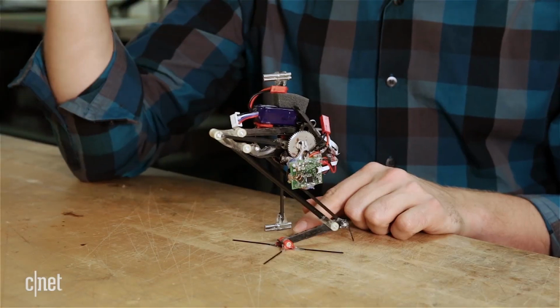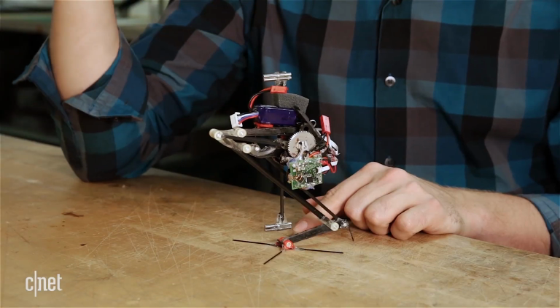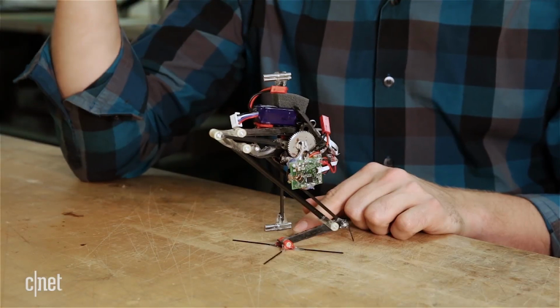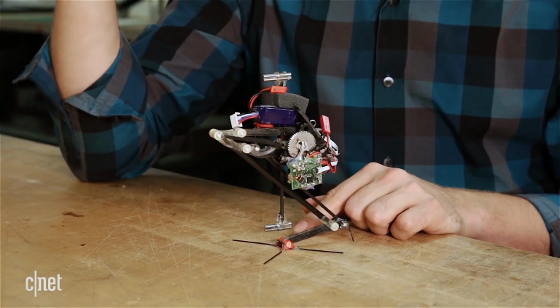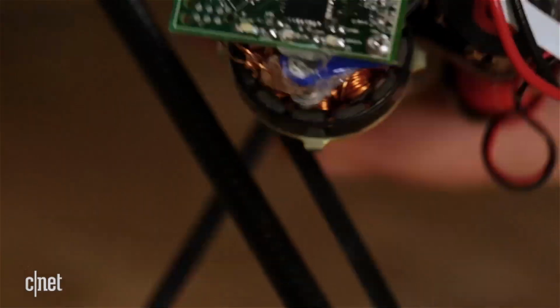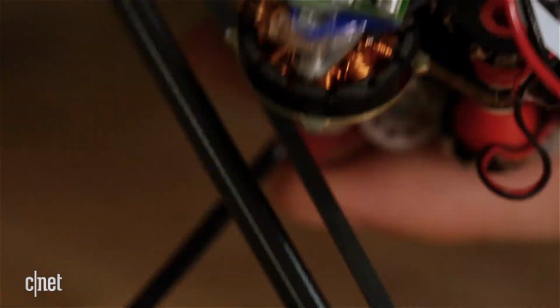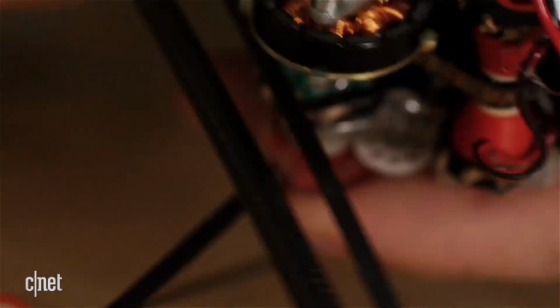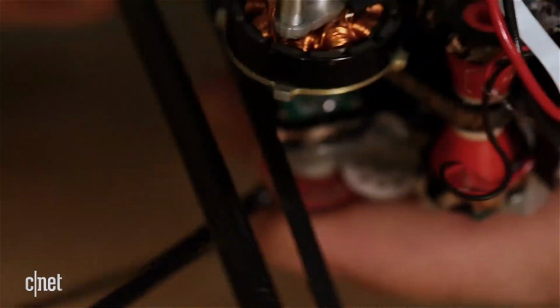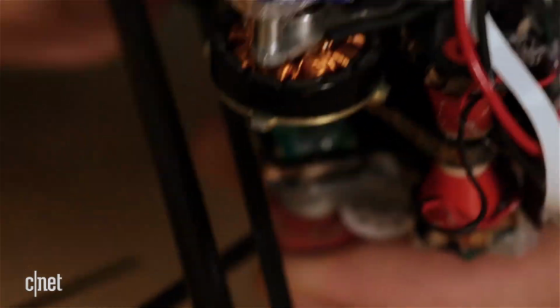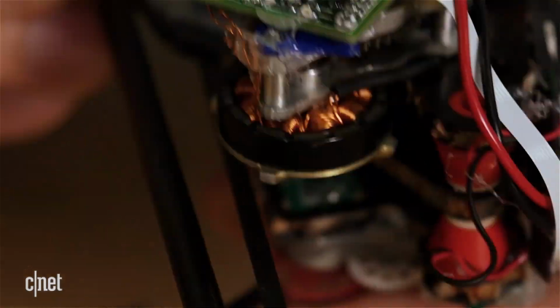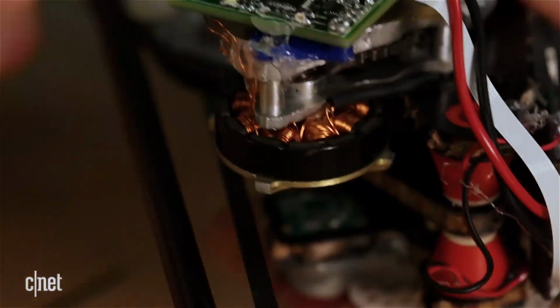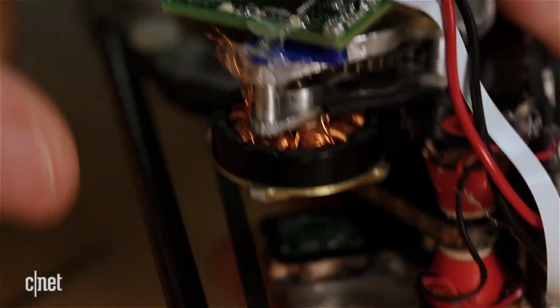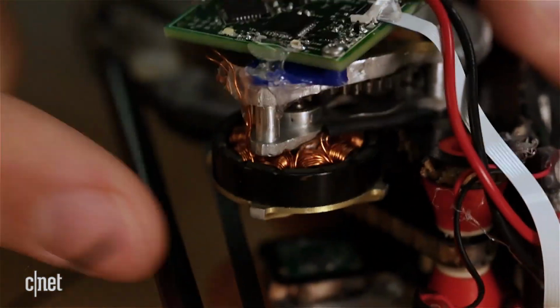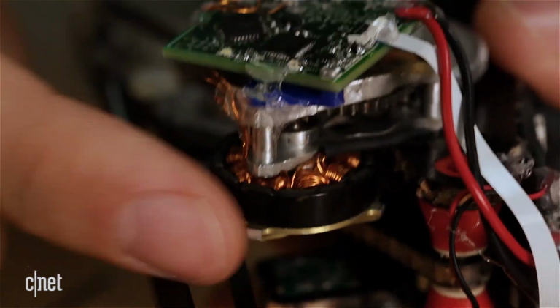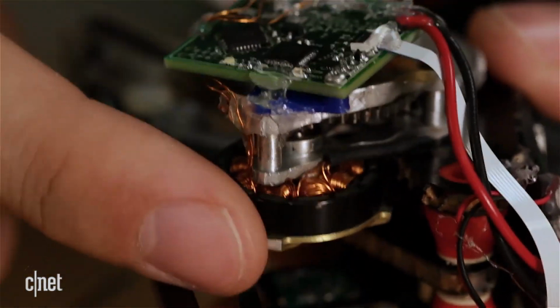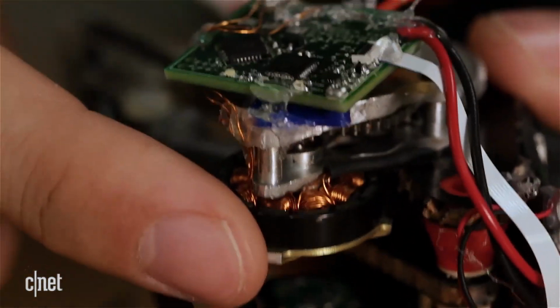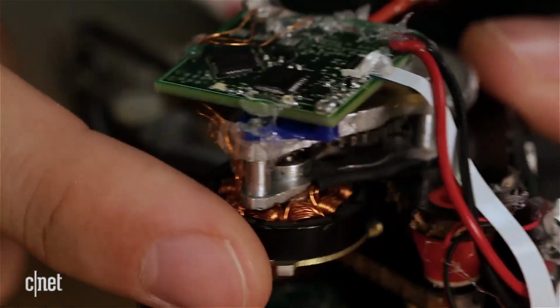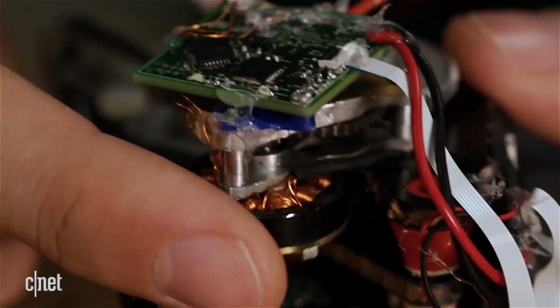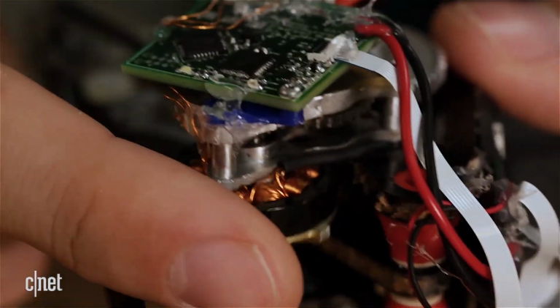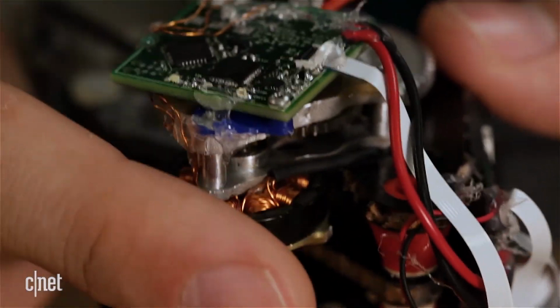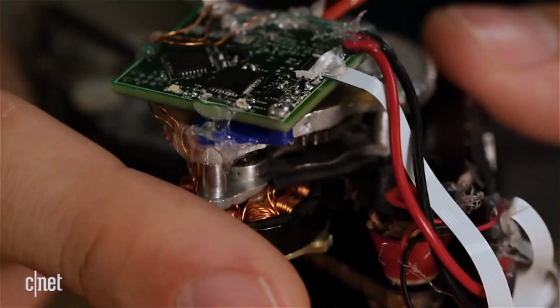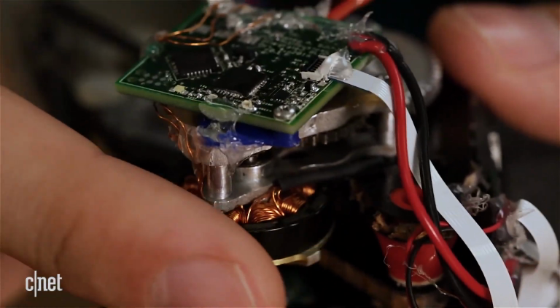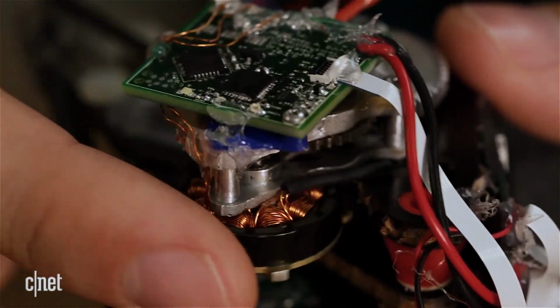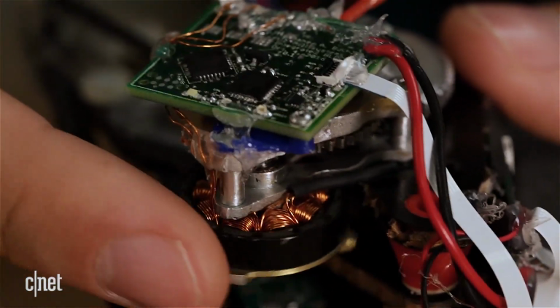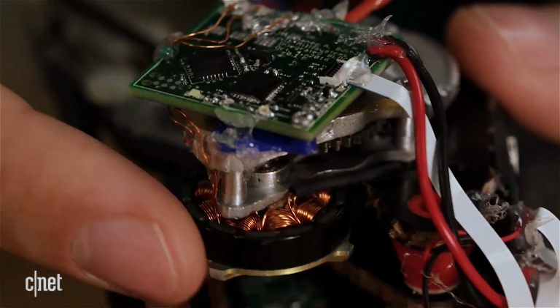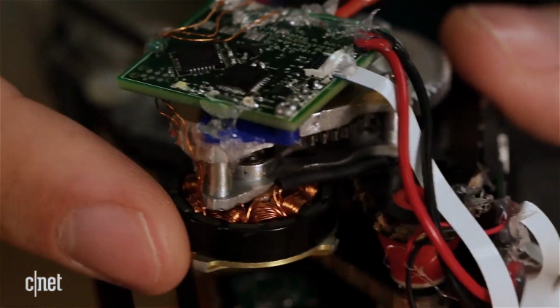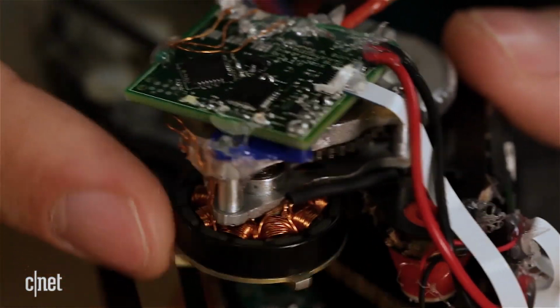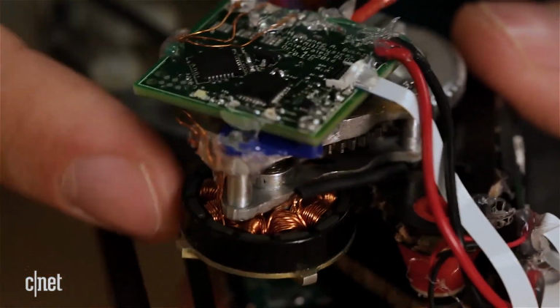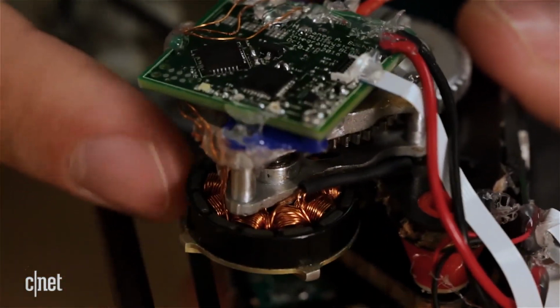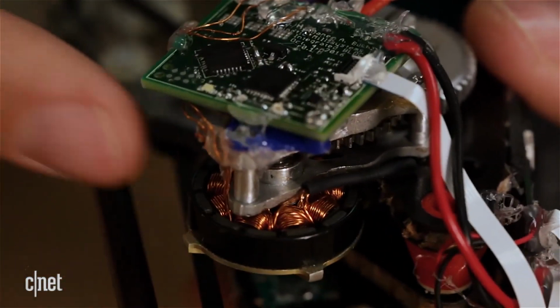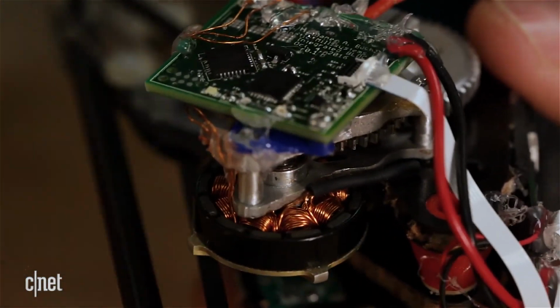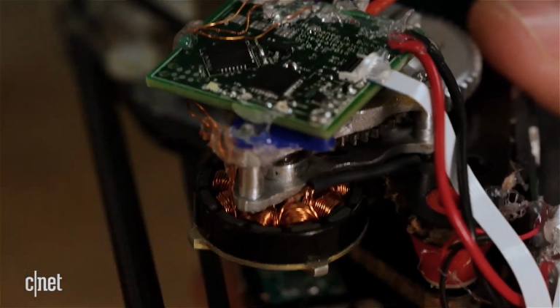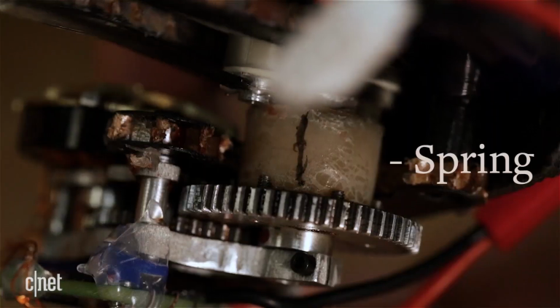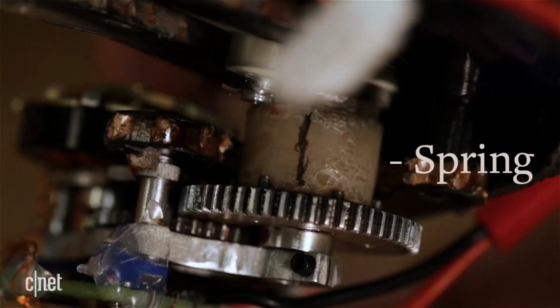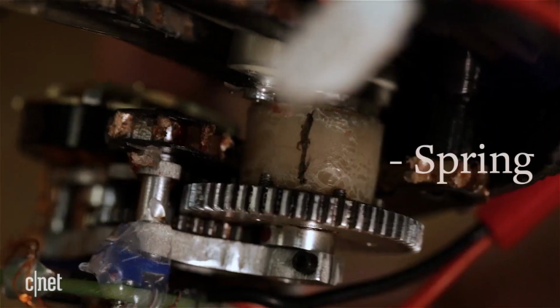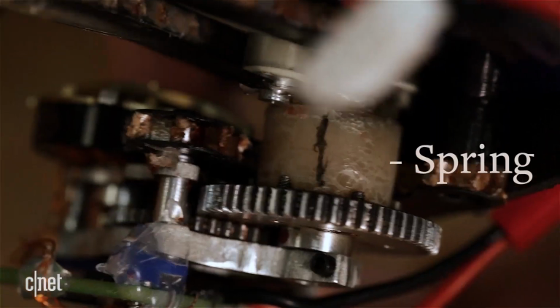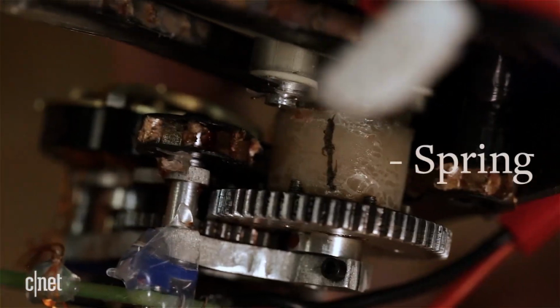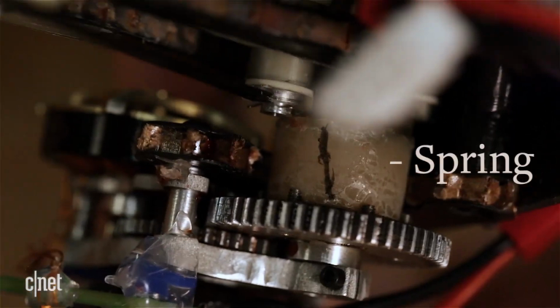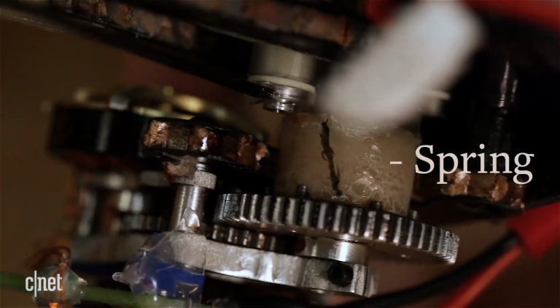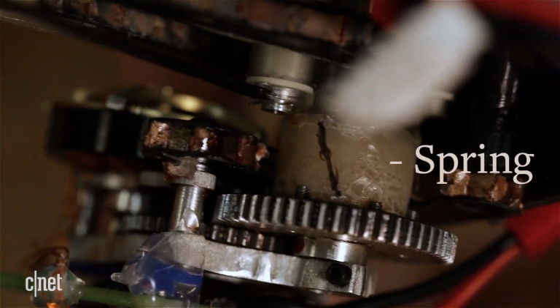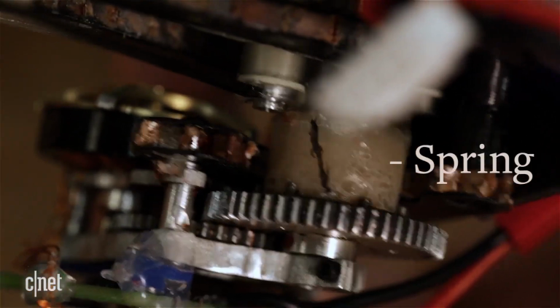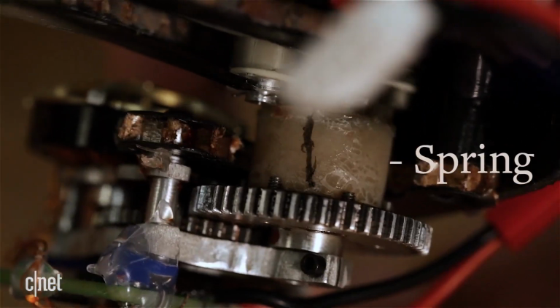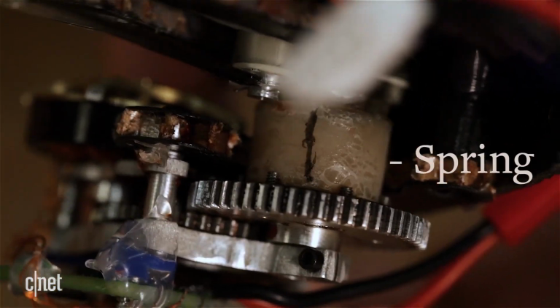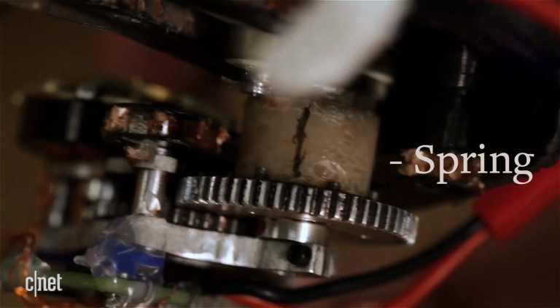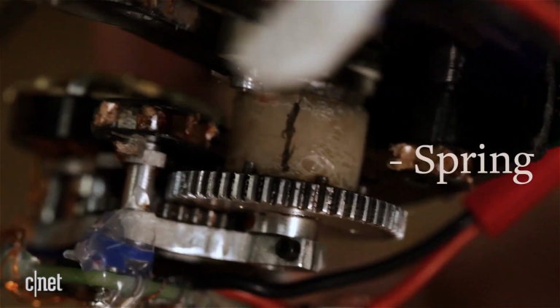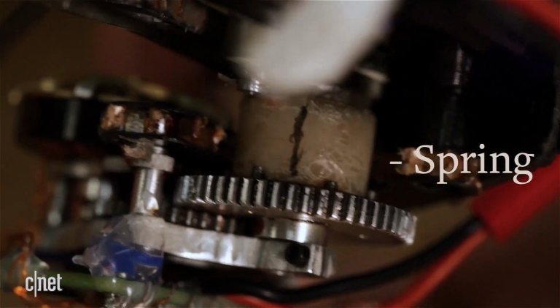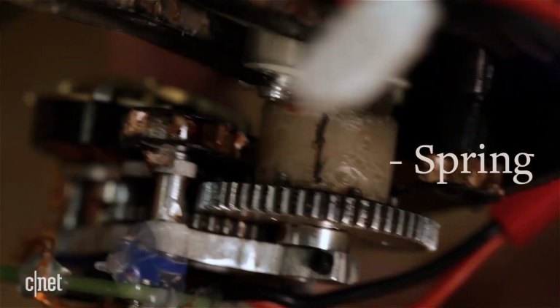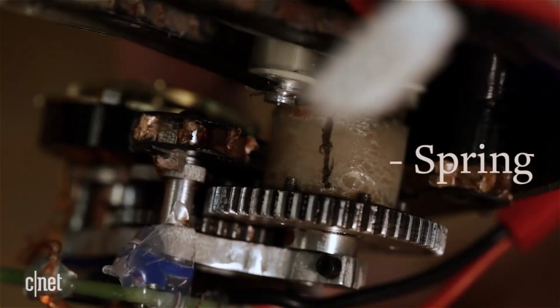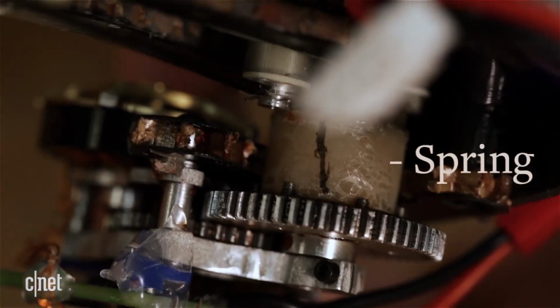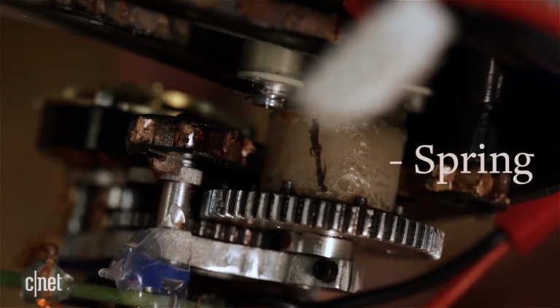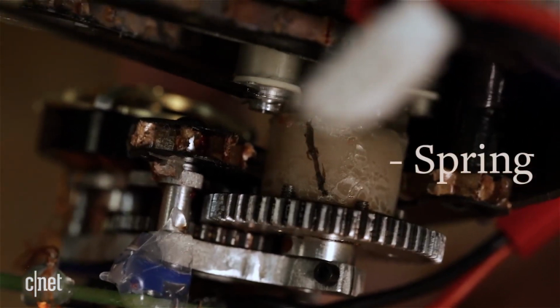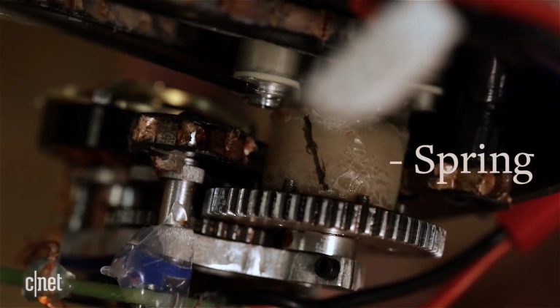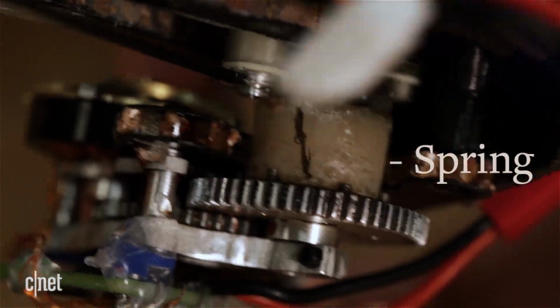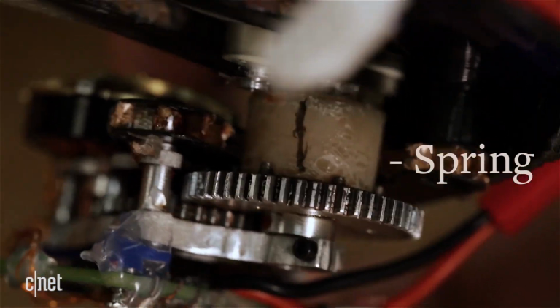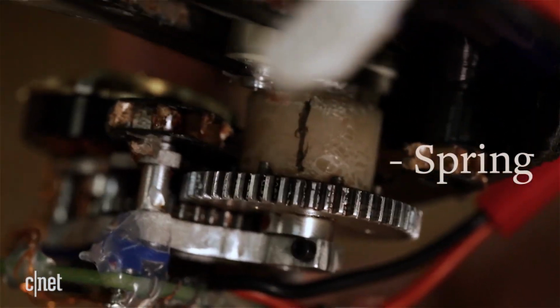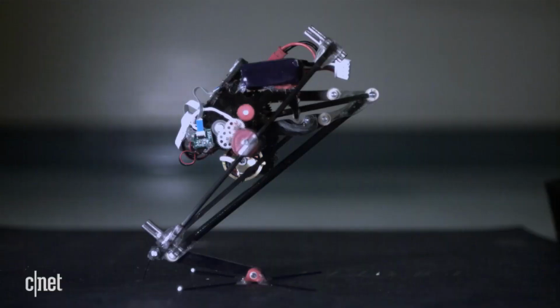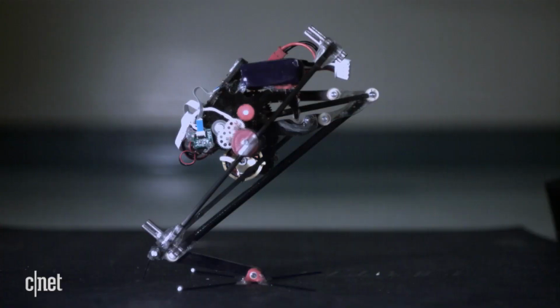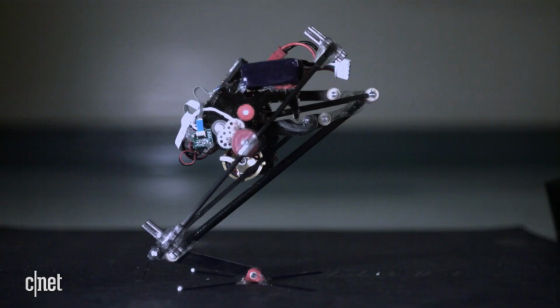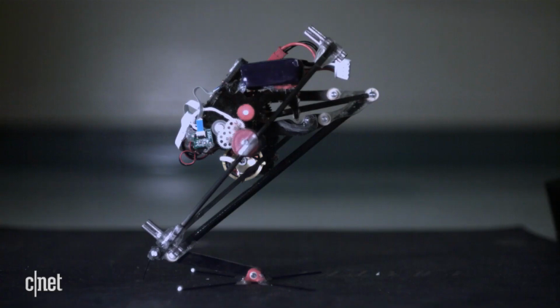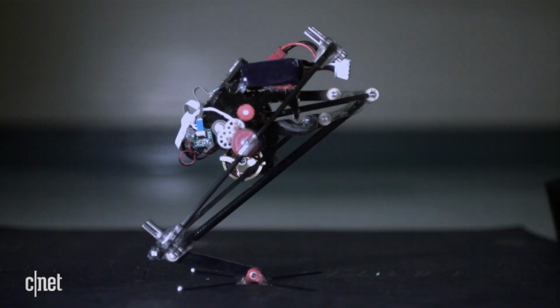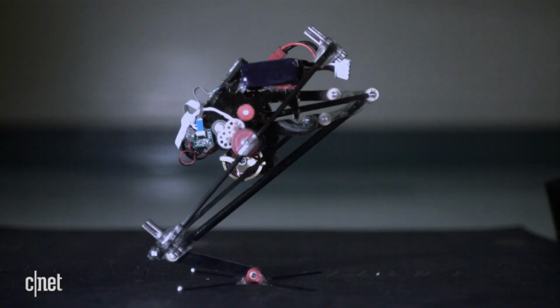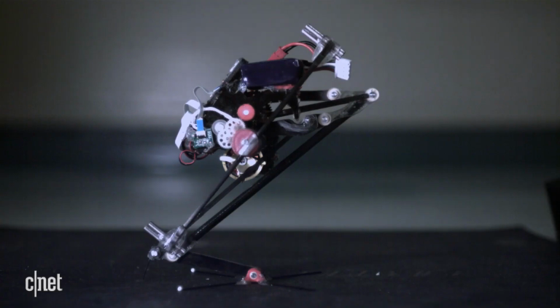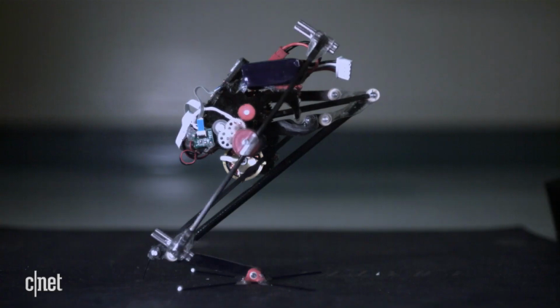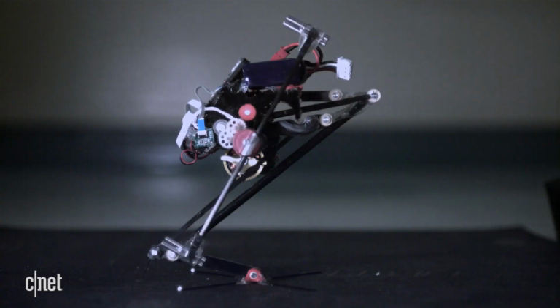So we built into SALTO the capability for a super crouch. What that allows is to have the motor be able to stretch out the spring and keep the robot crouched for longer.